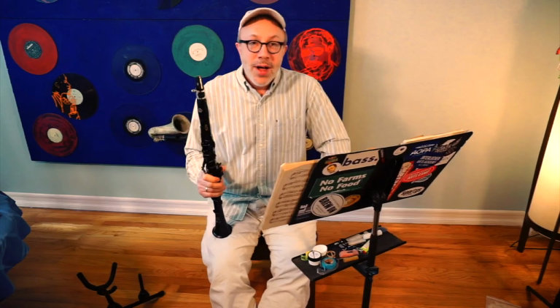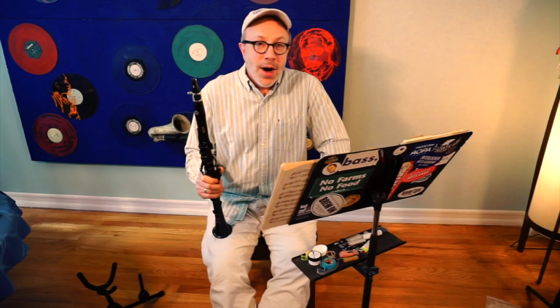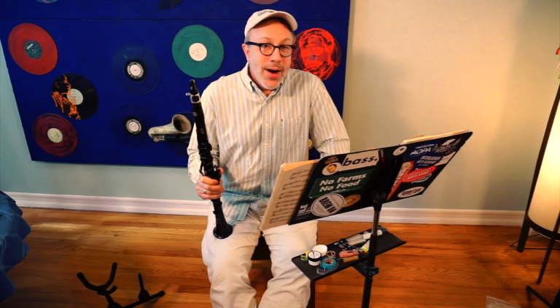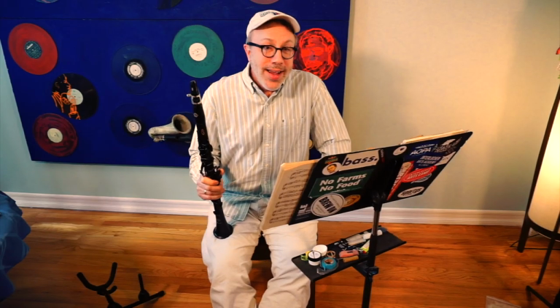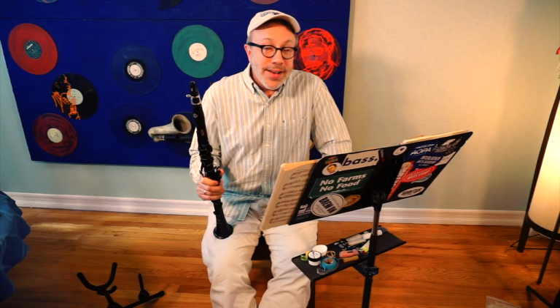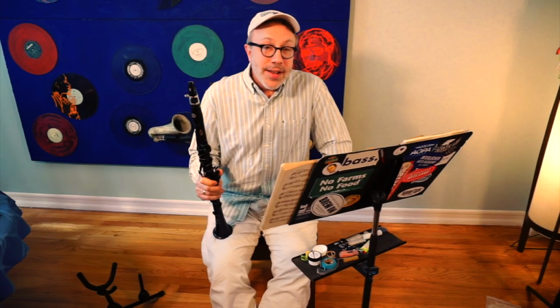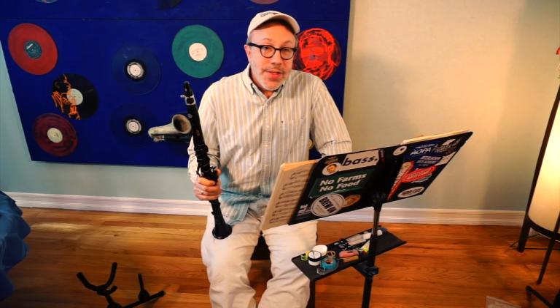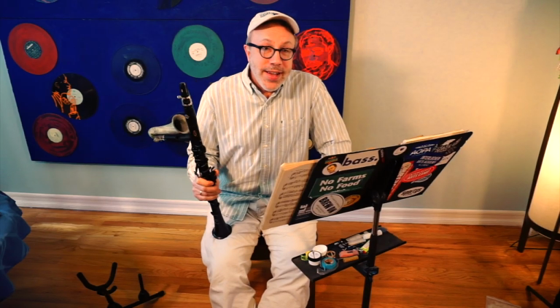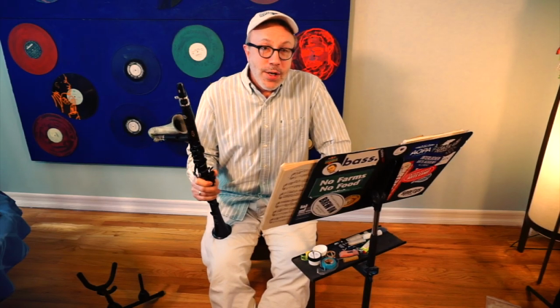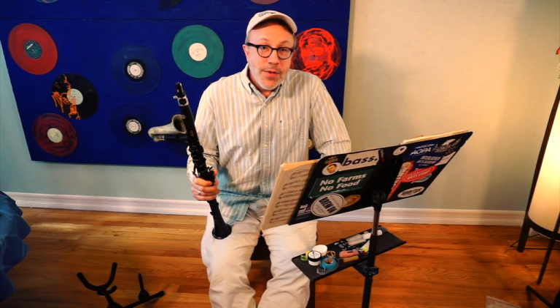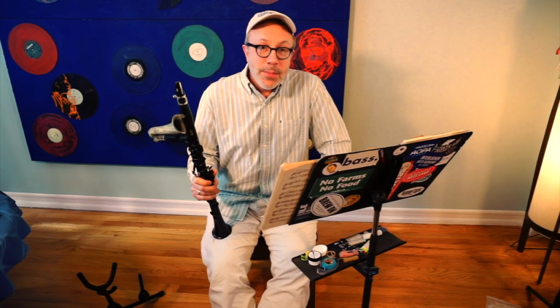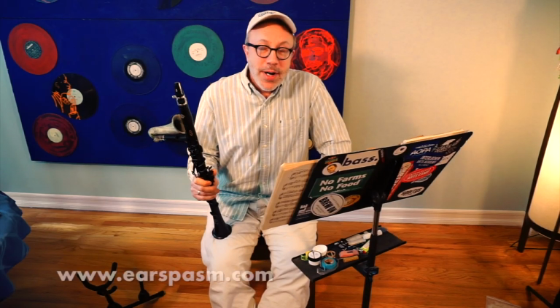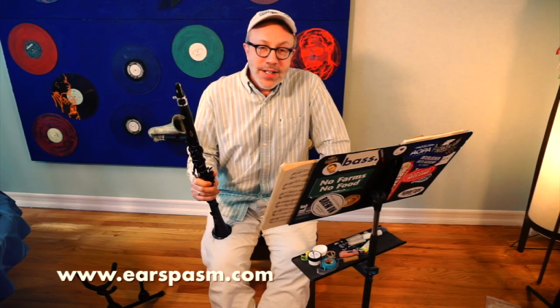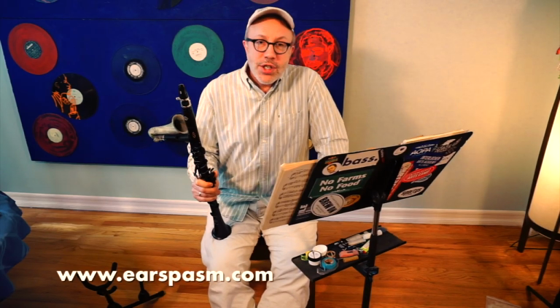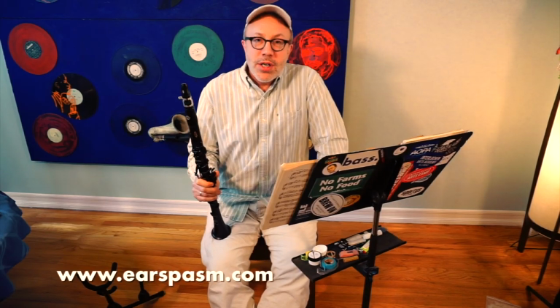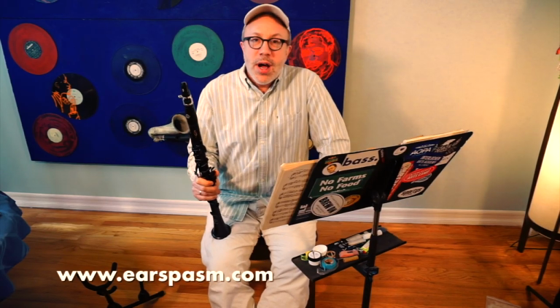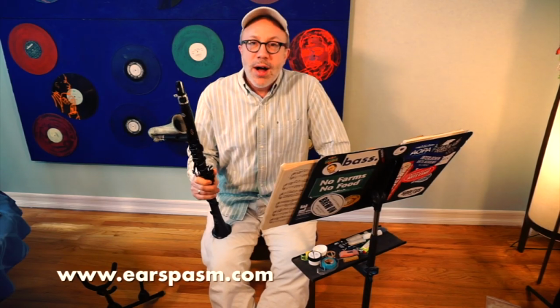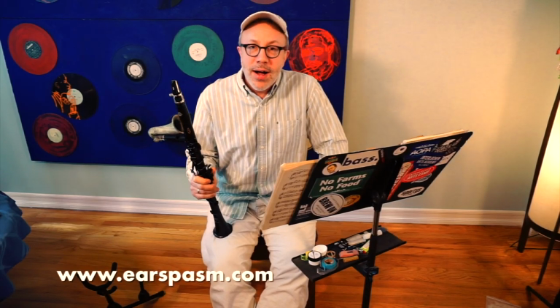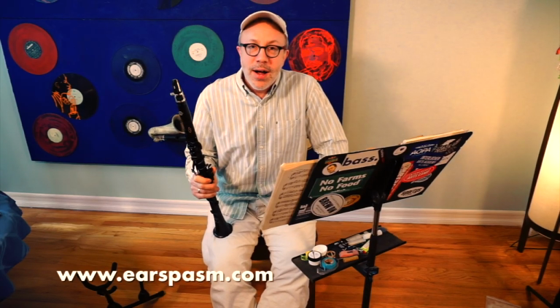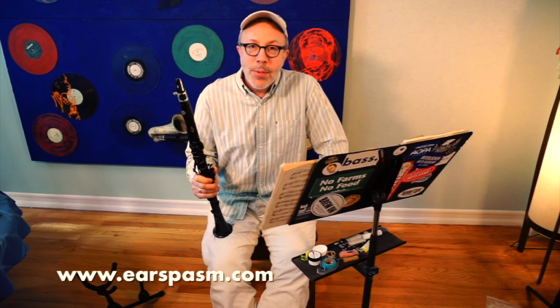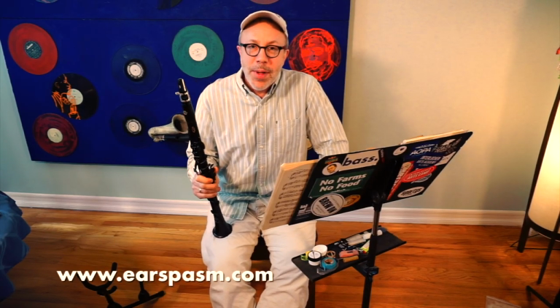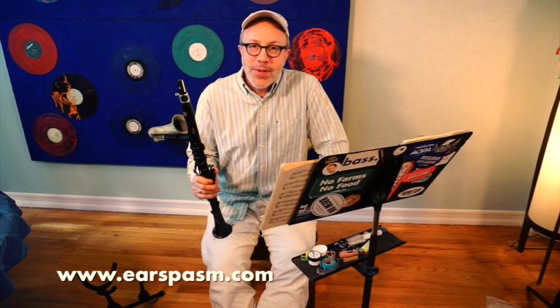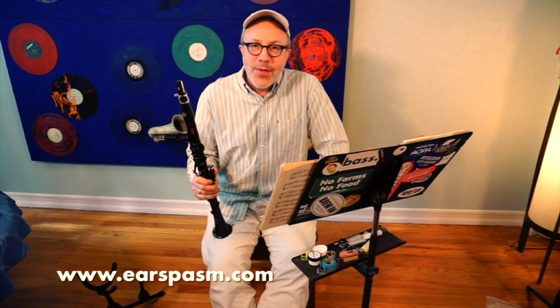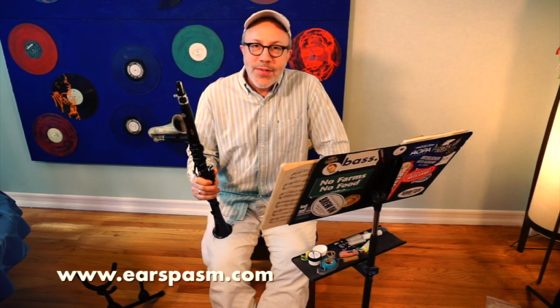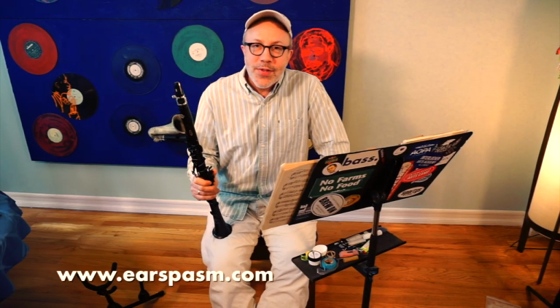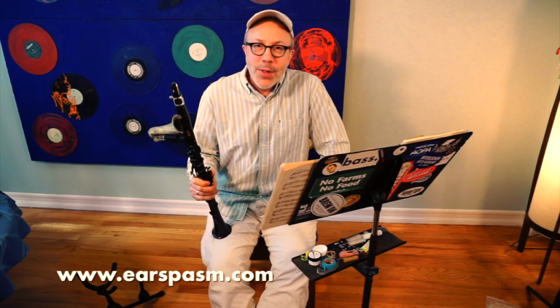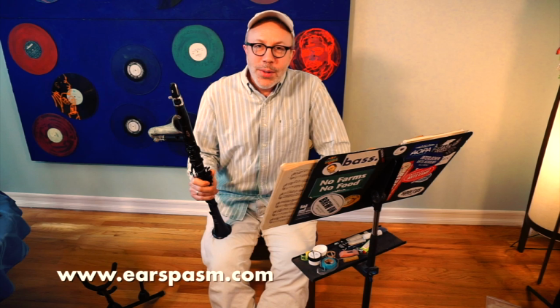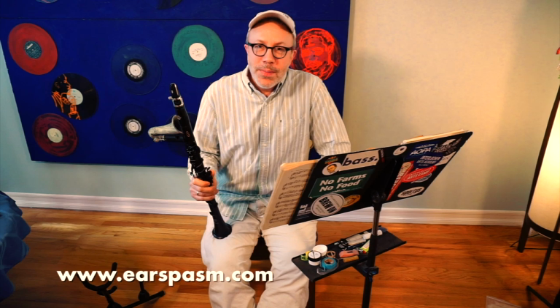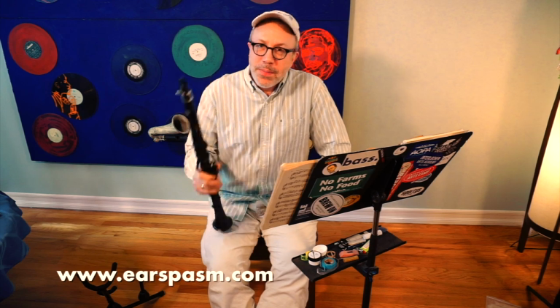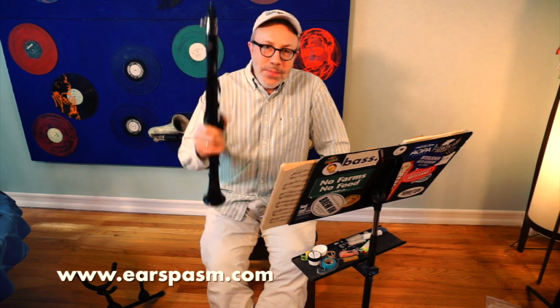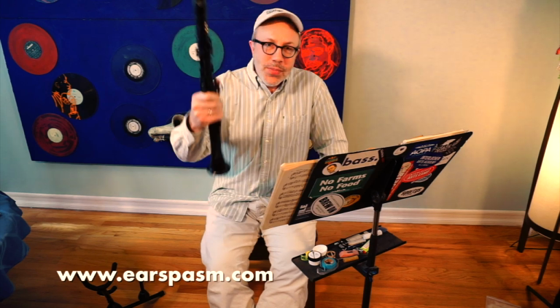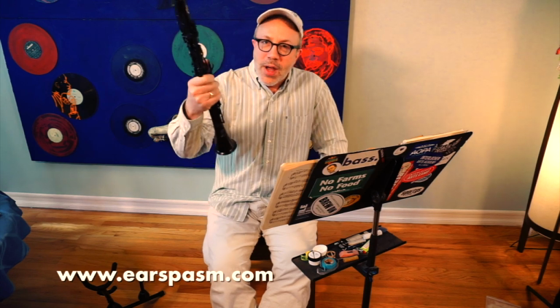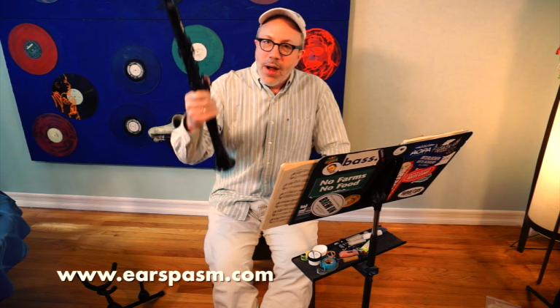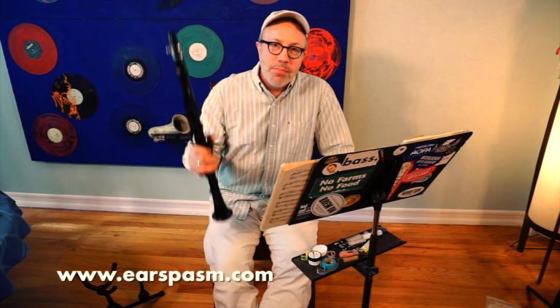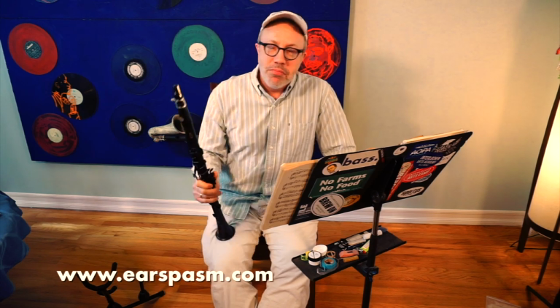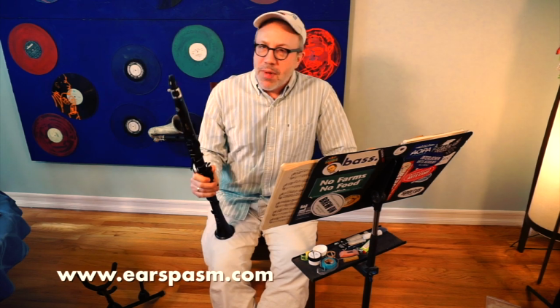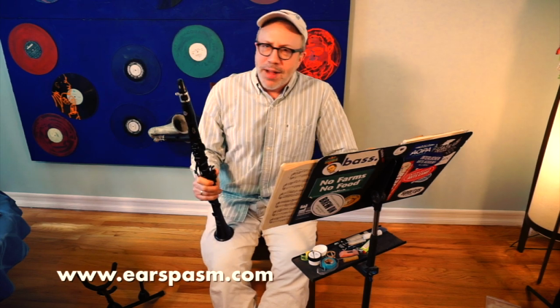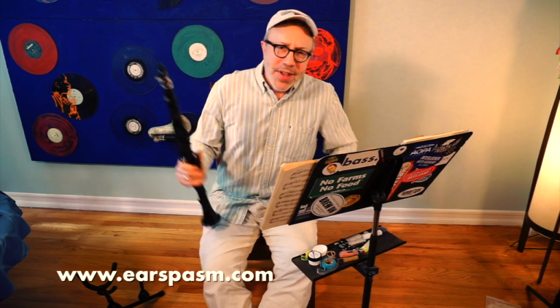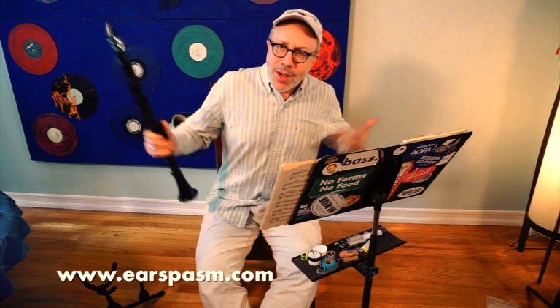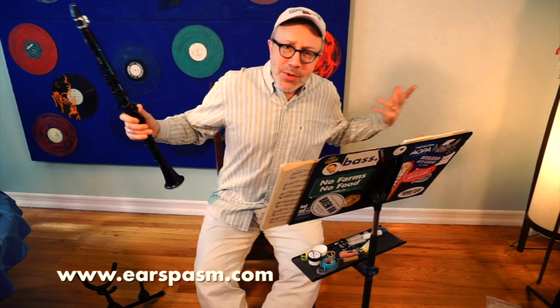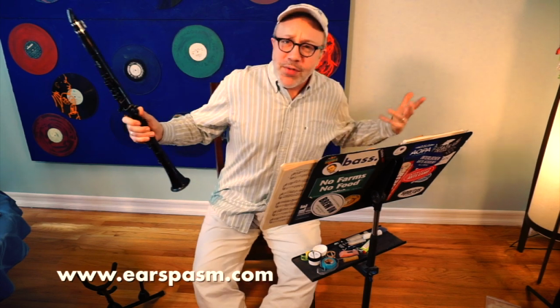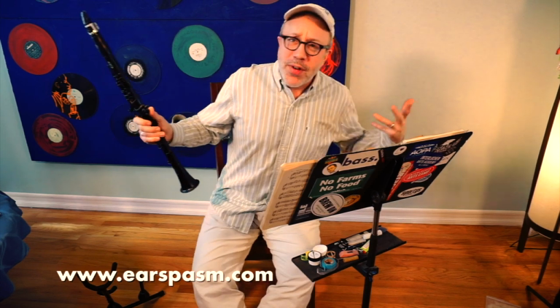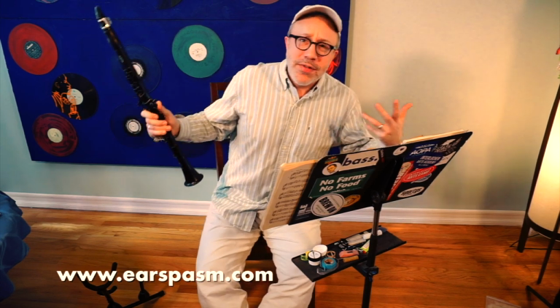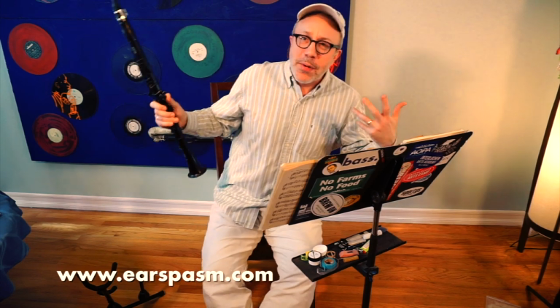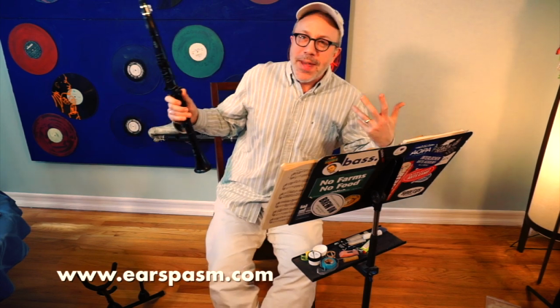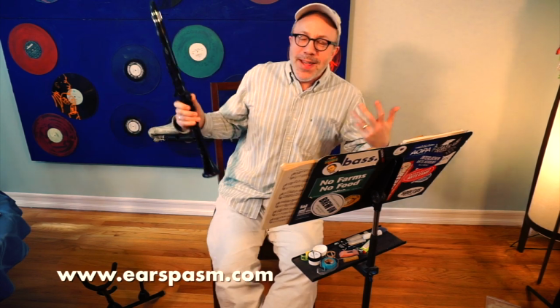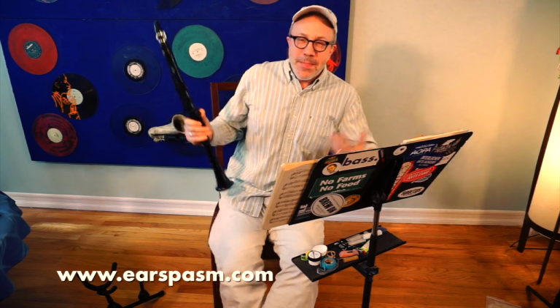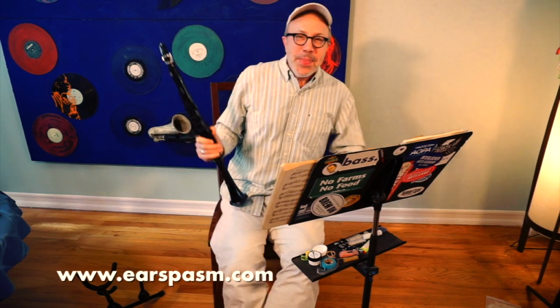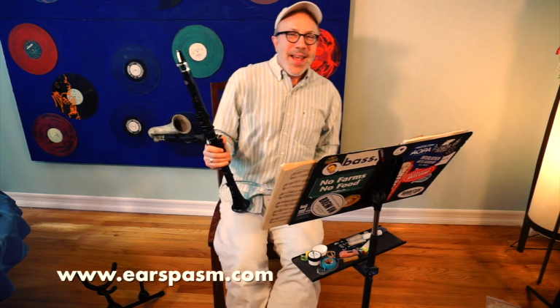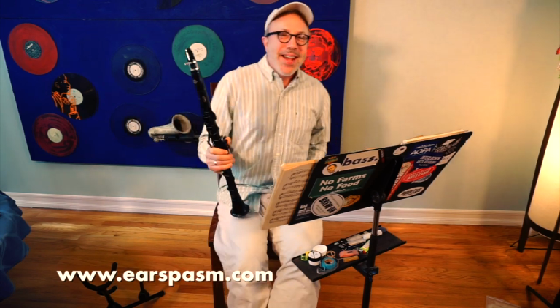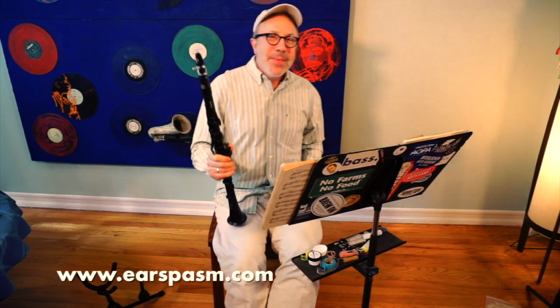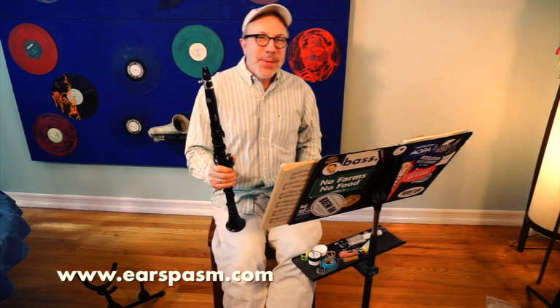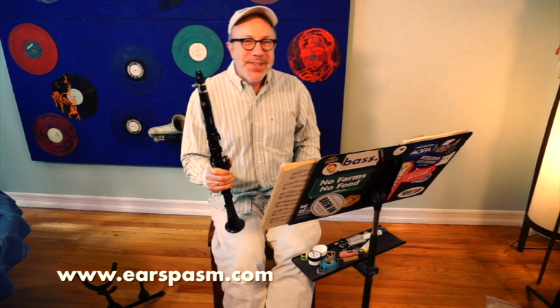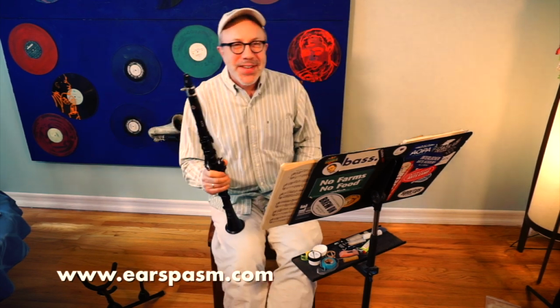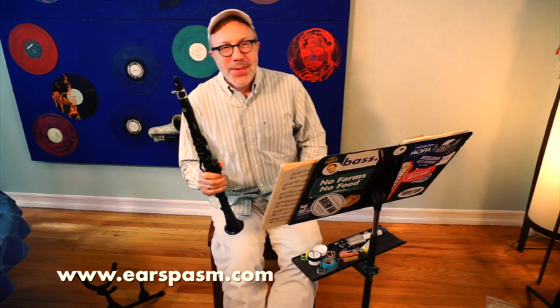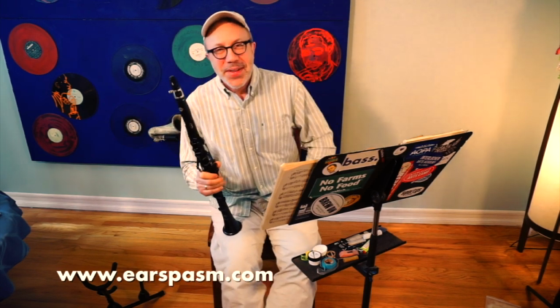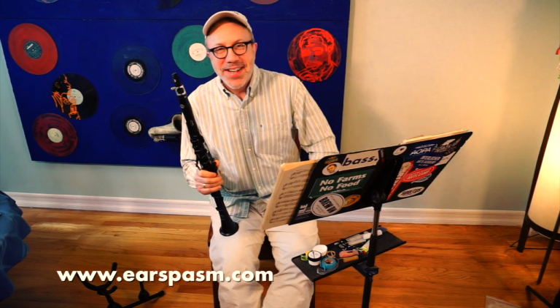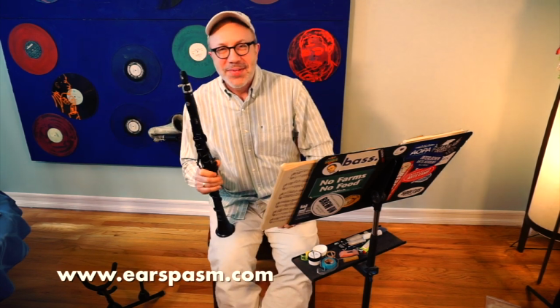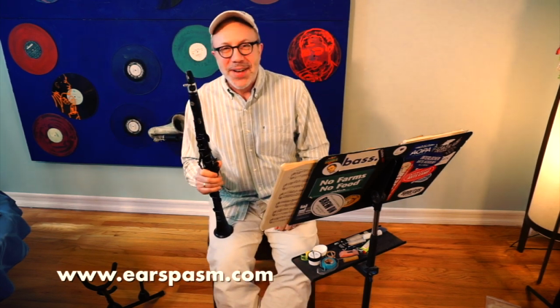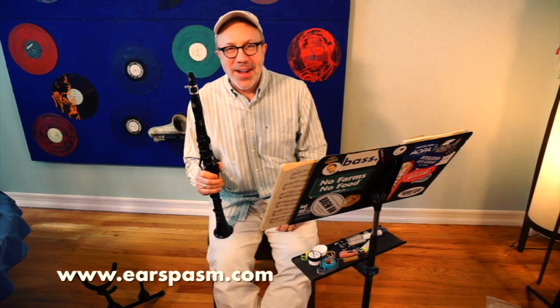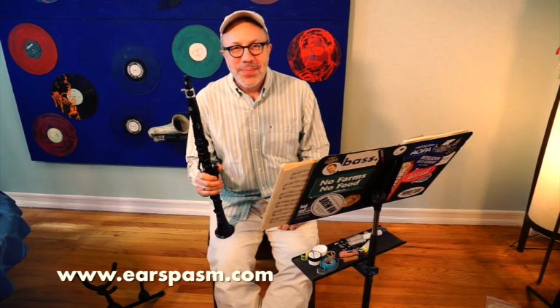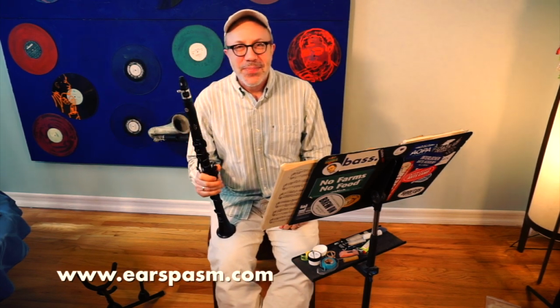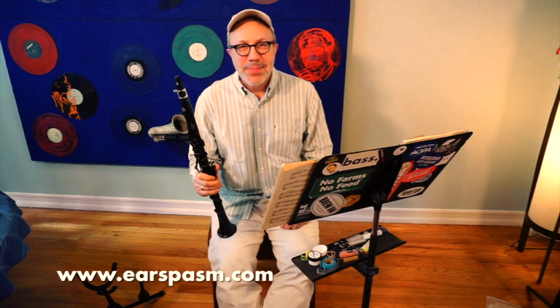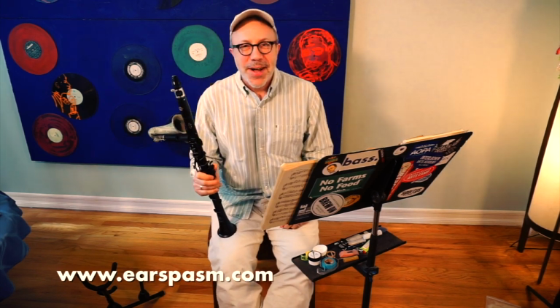All right. Thank you very much. I hope that was fun for you. I think it was fun for me, and we will see you in the next video. Bye.